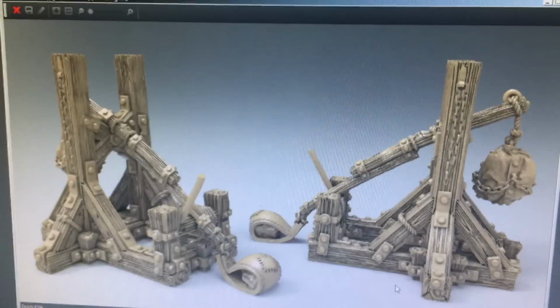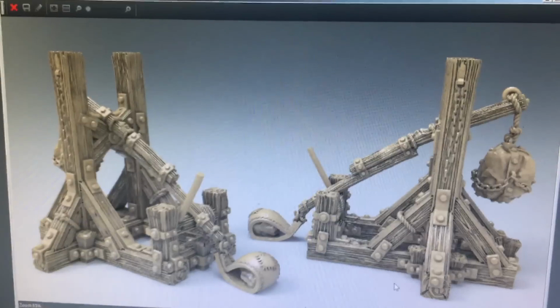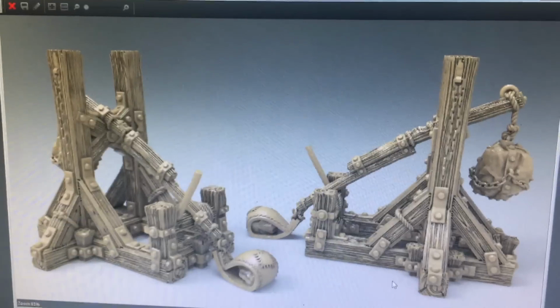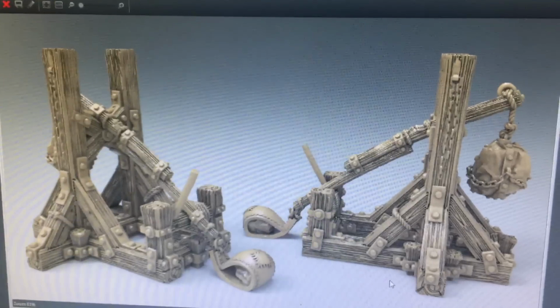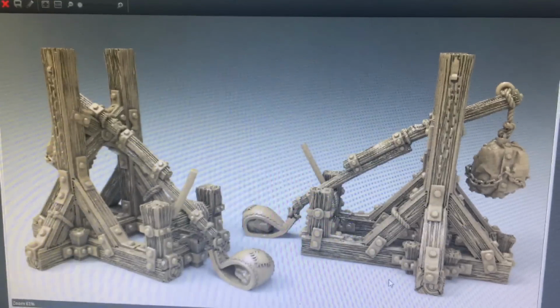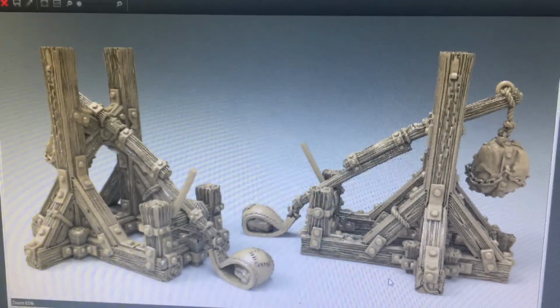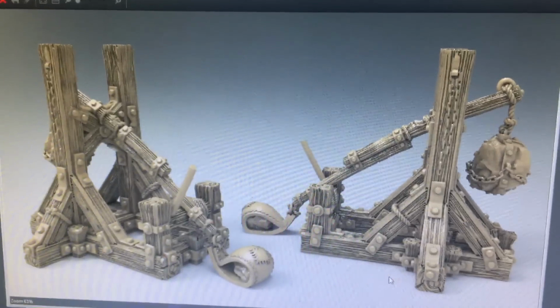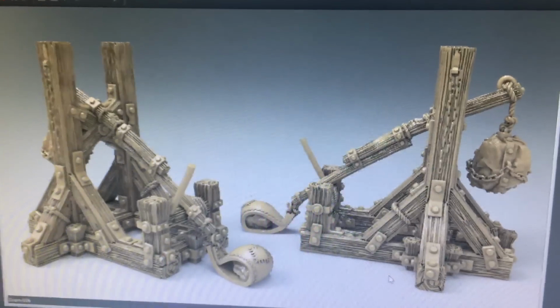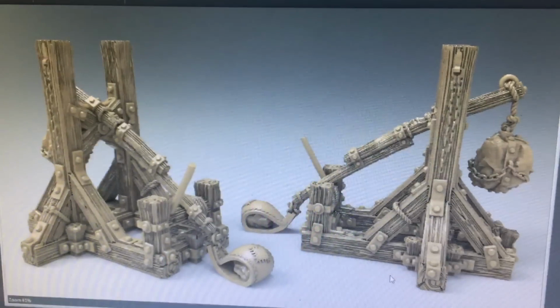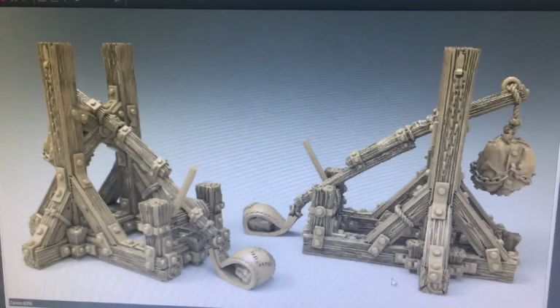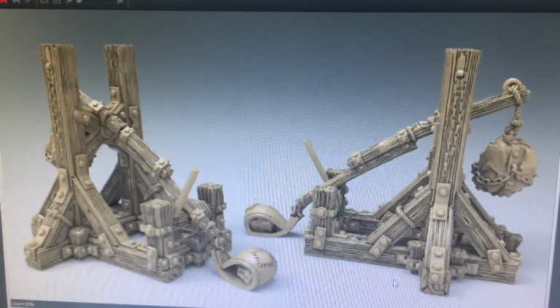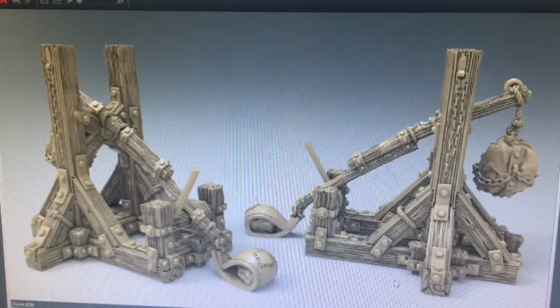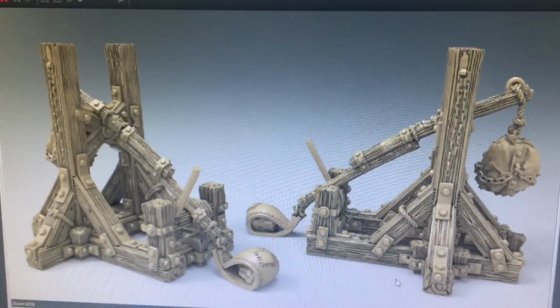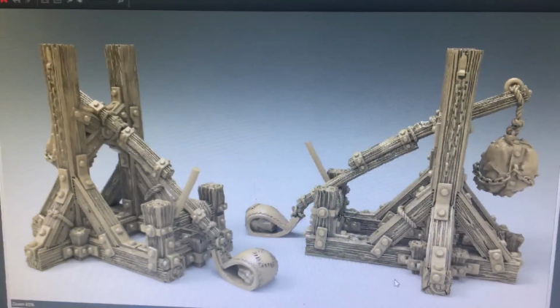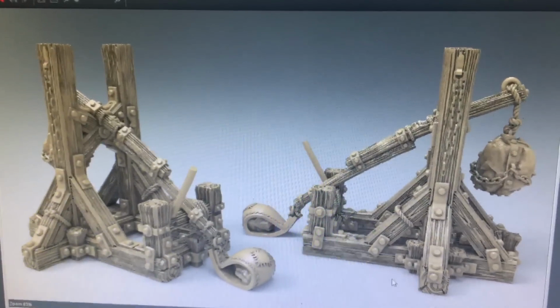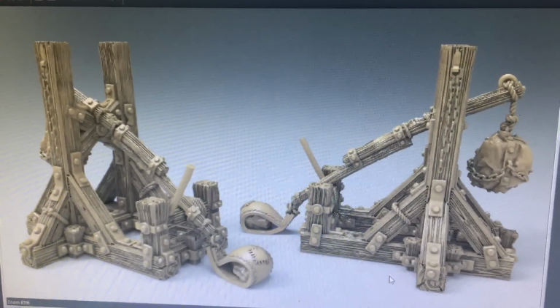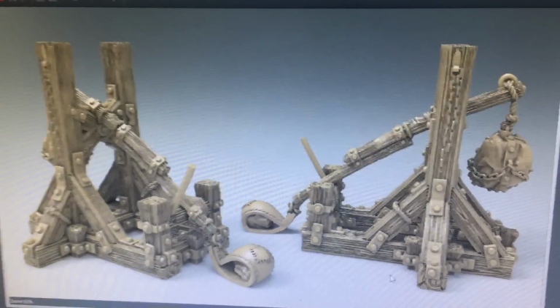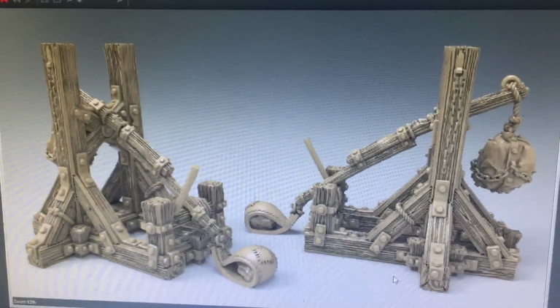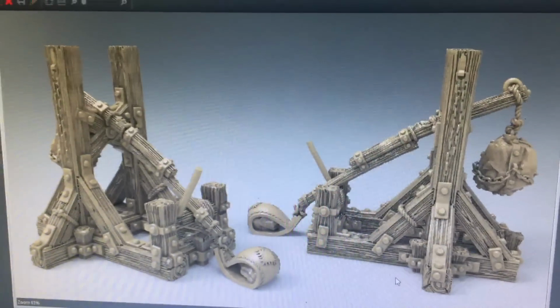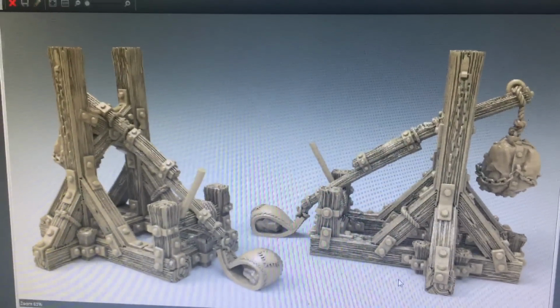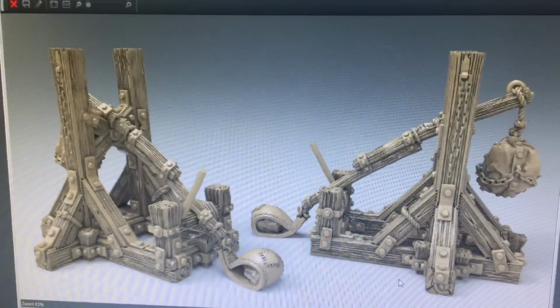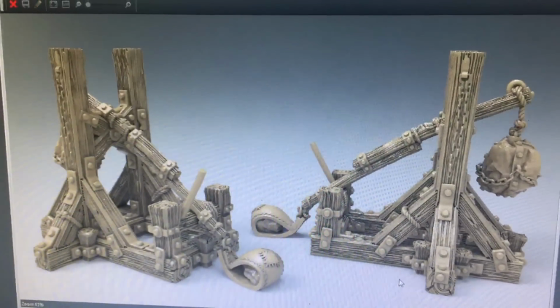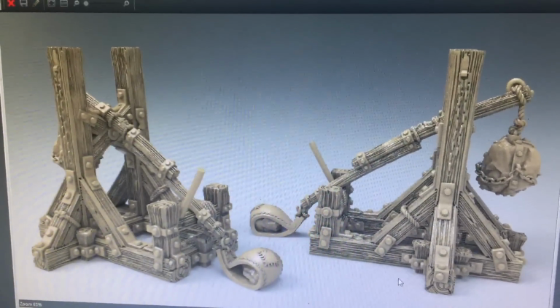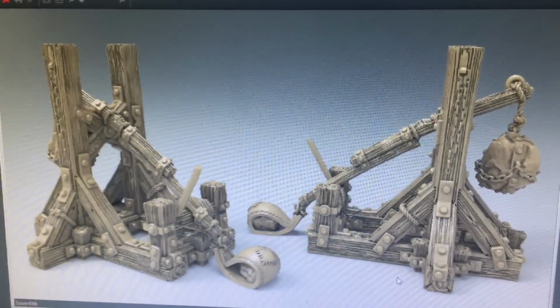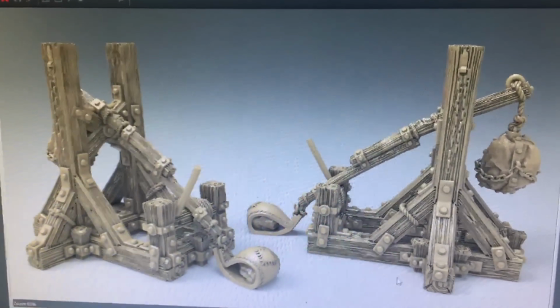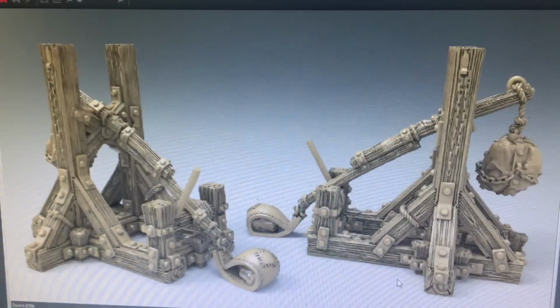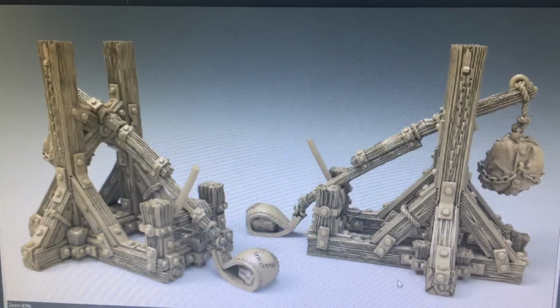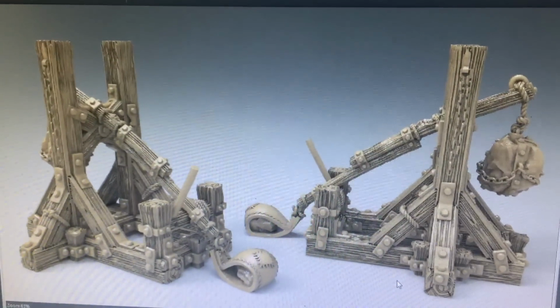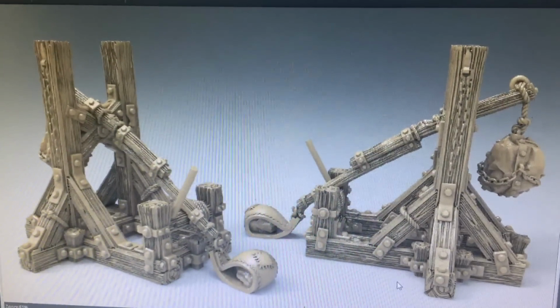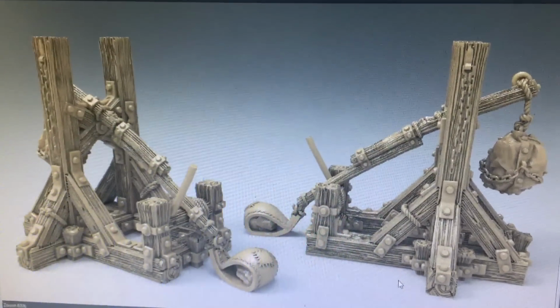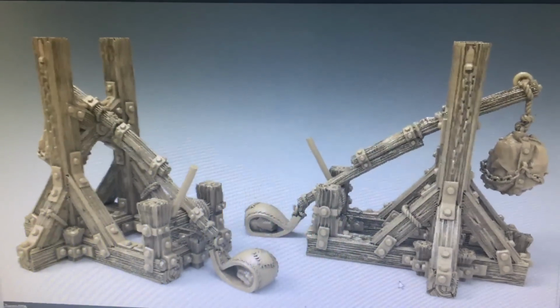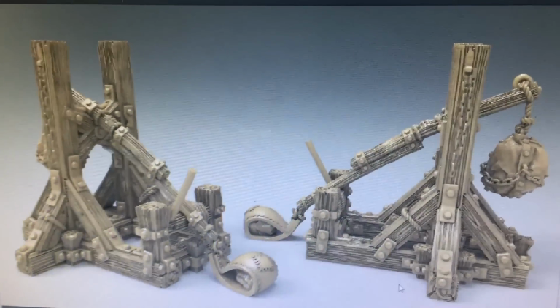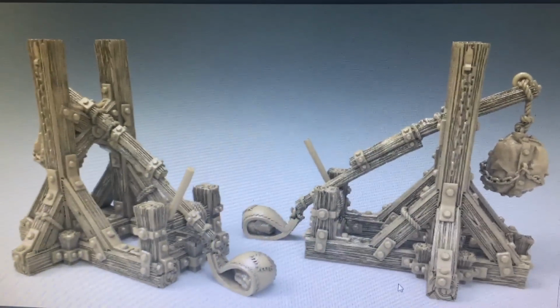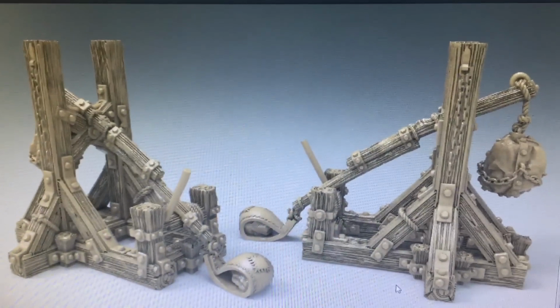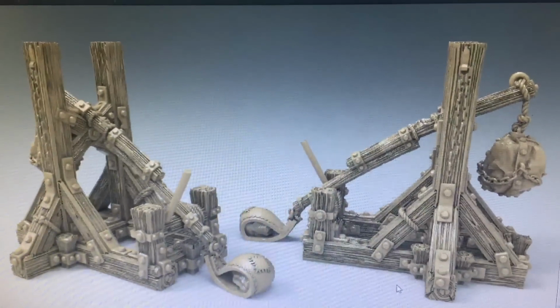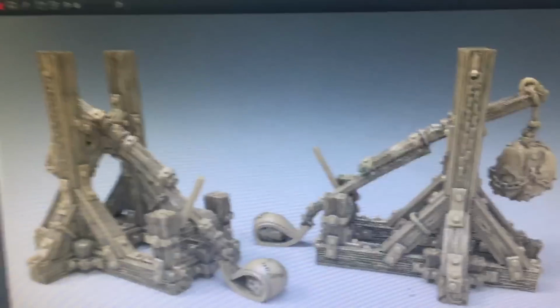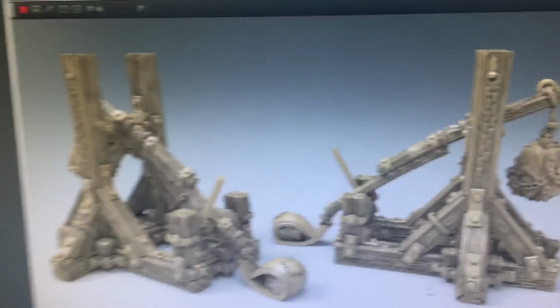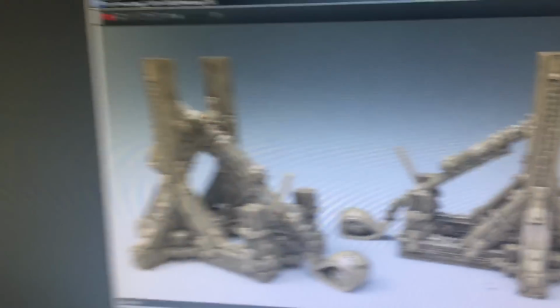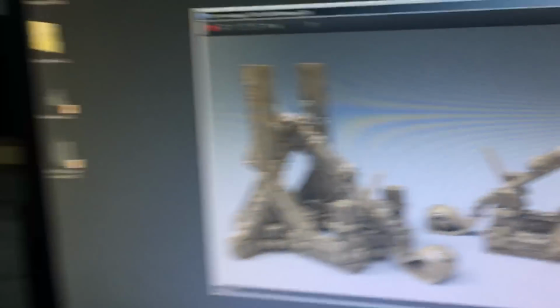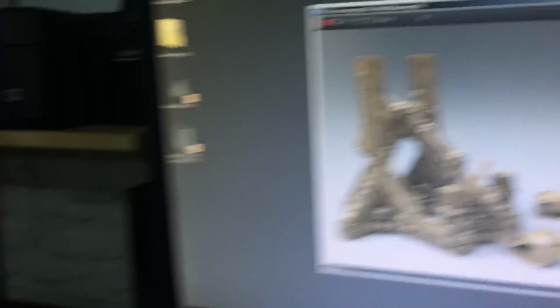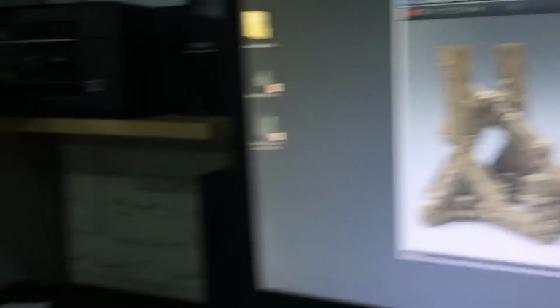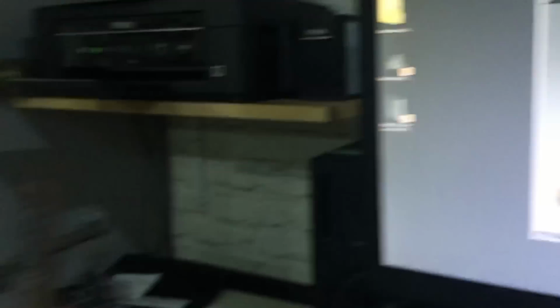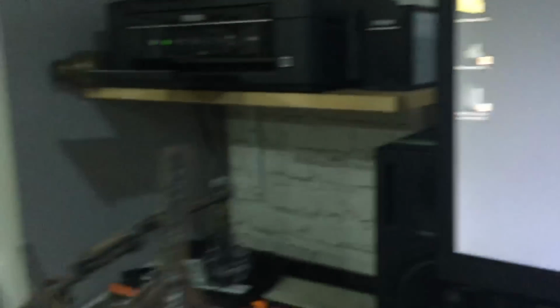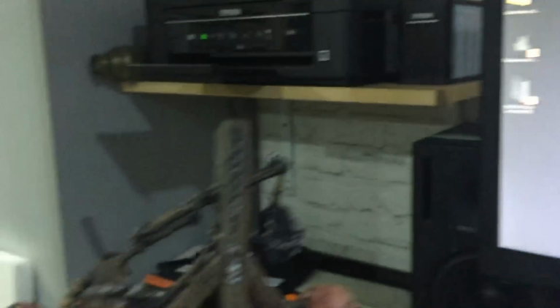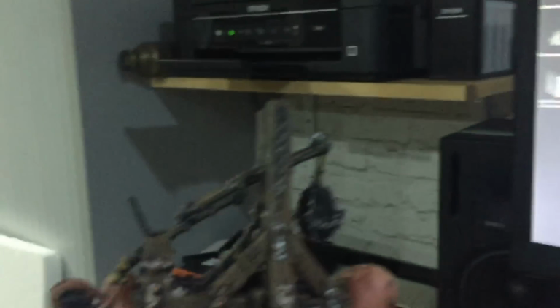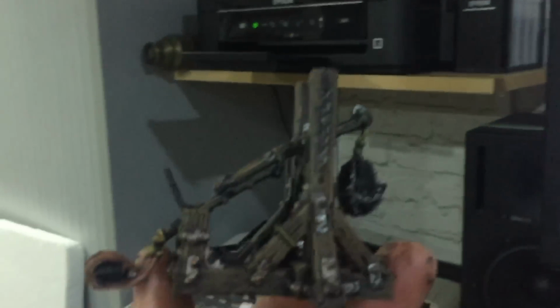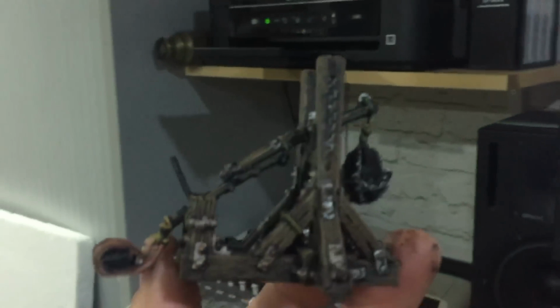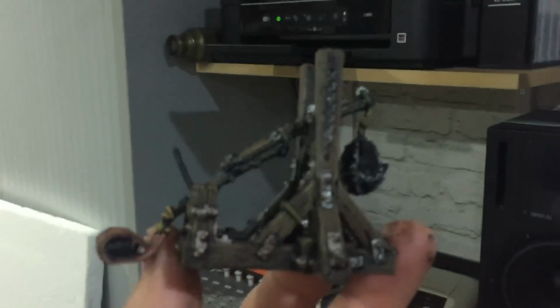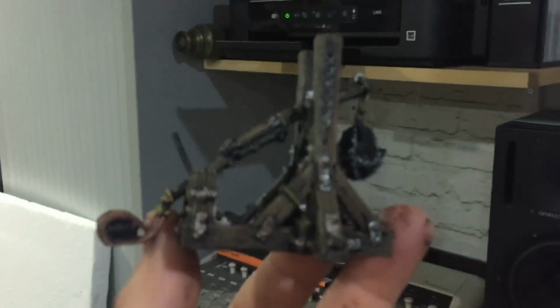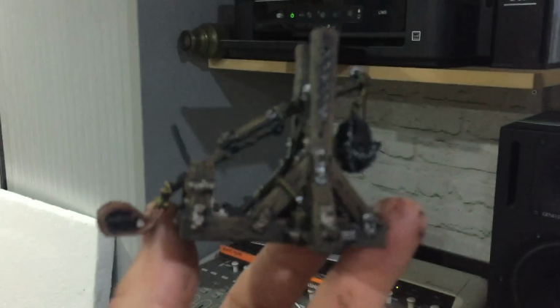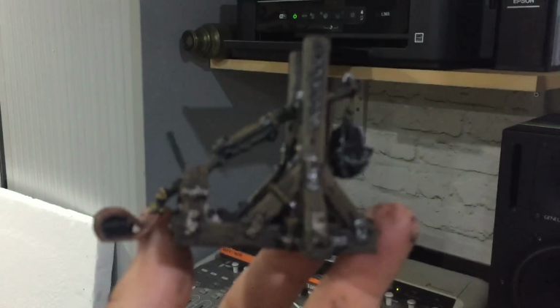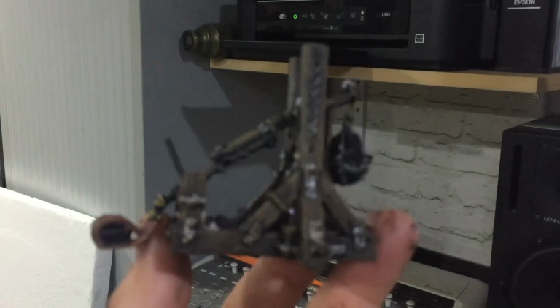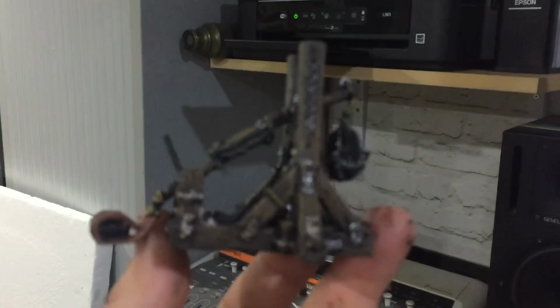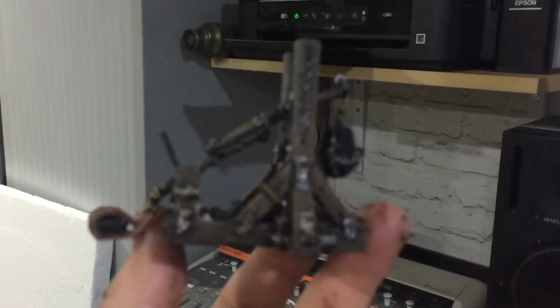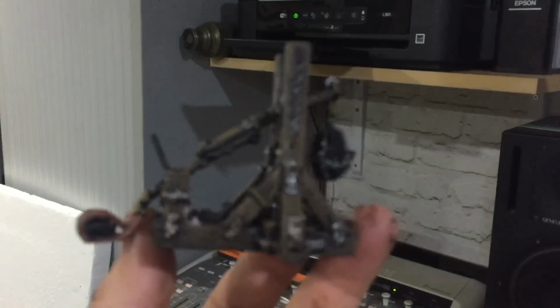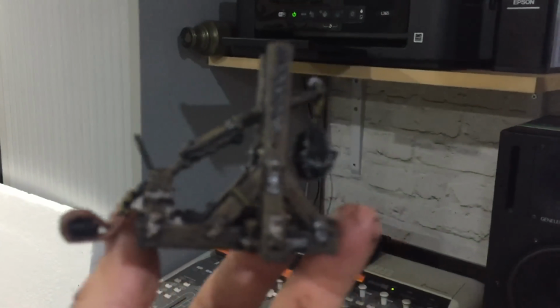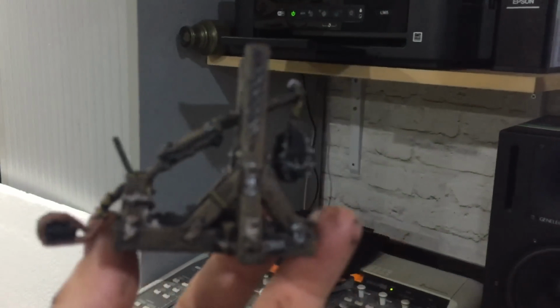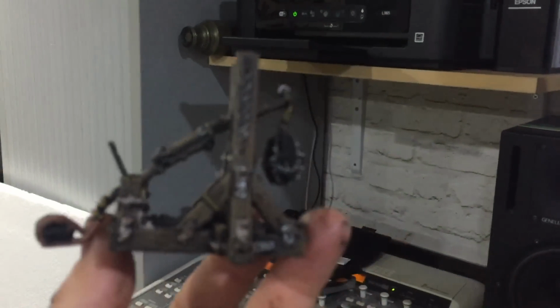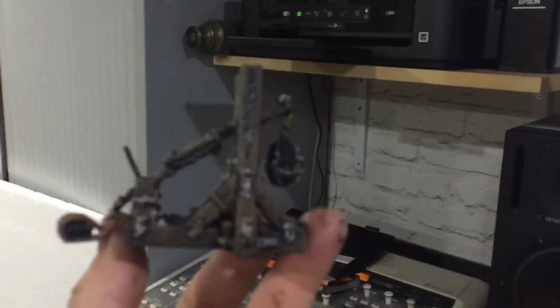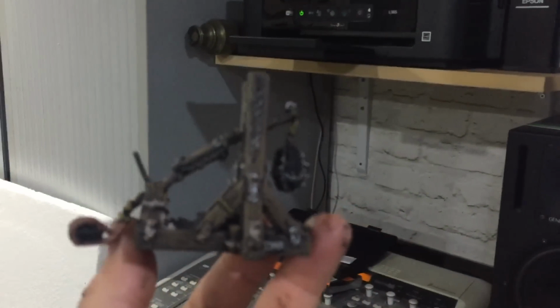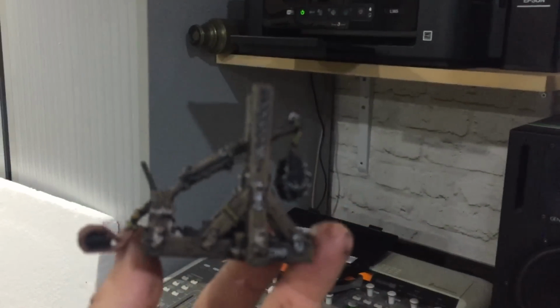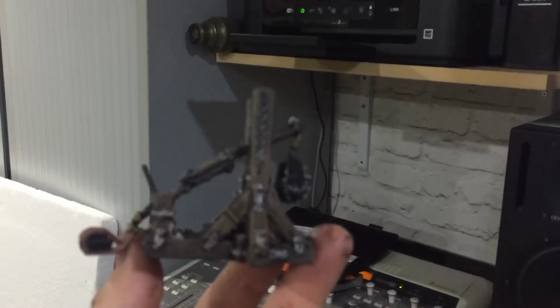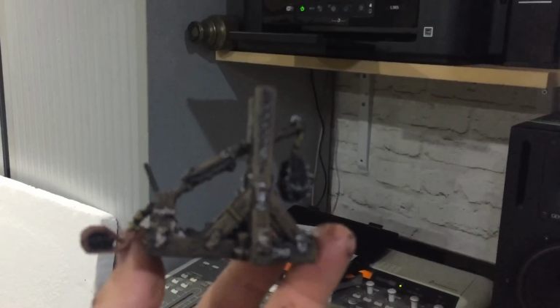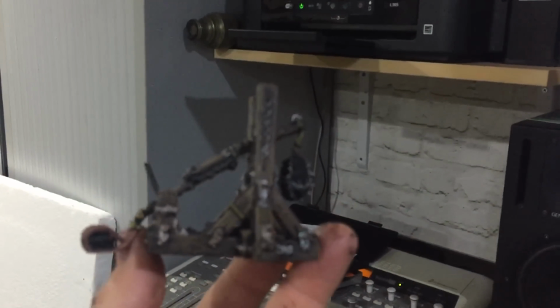These are the trebuchets. This is the model here up on the screen, and this is how it looks when it's printed.